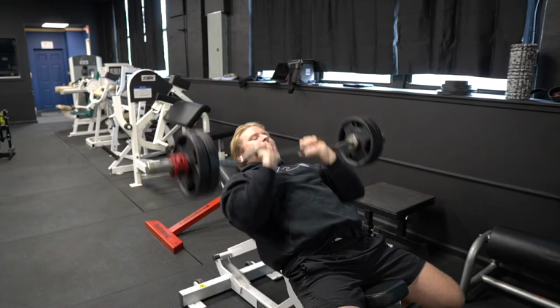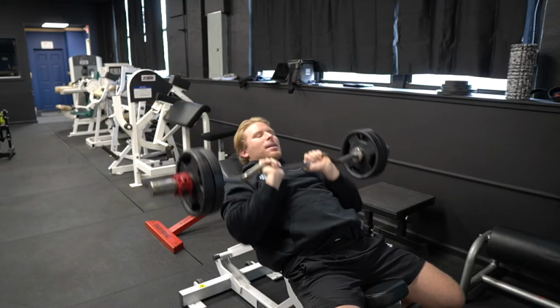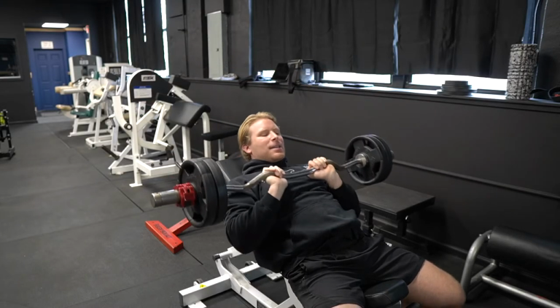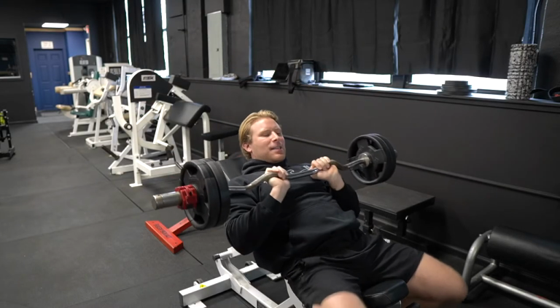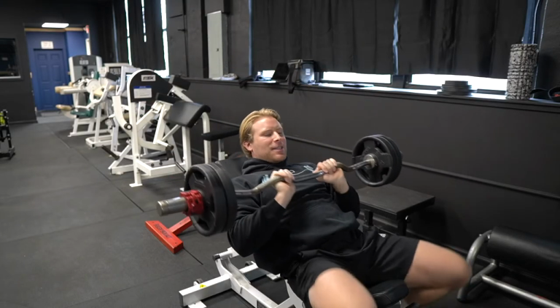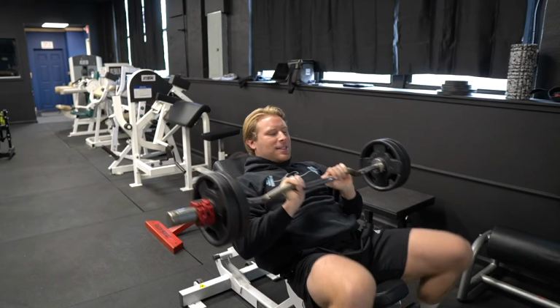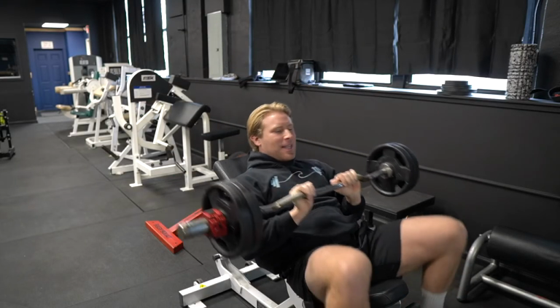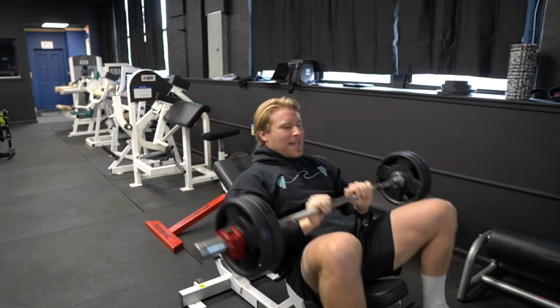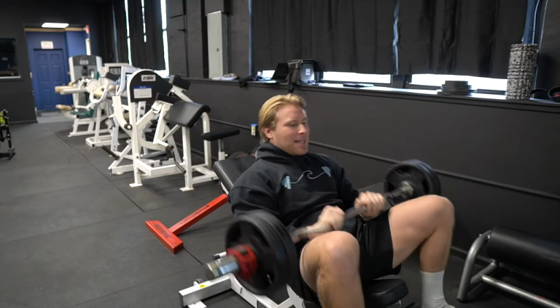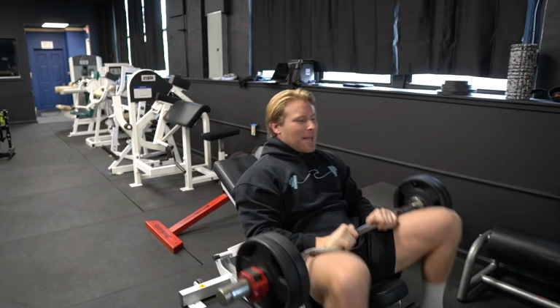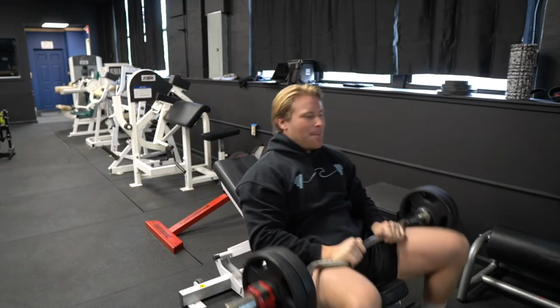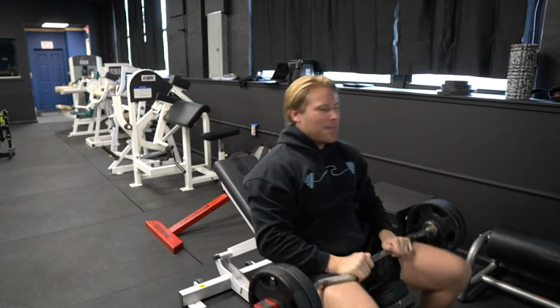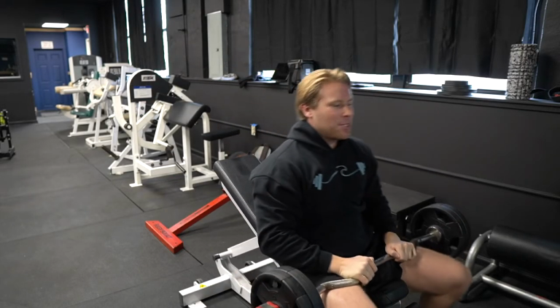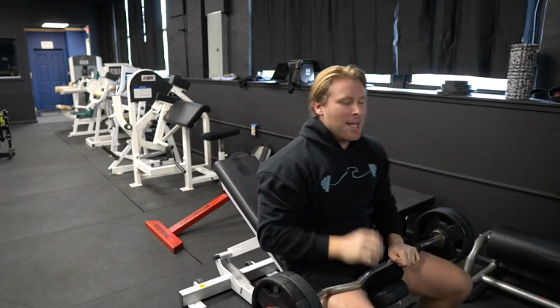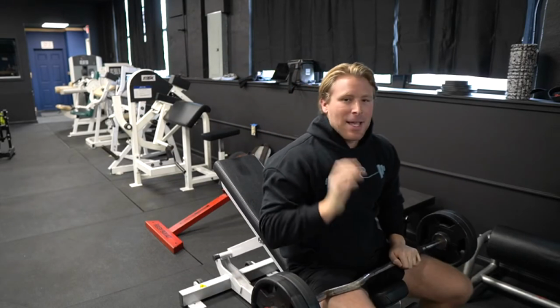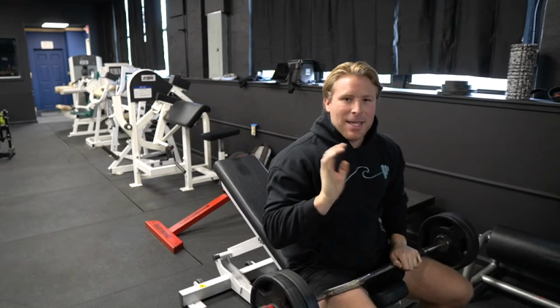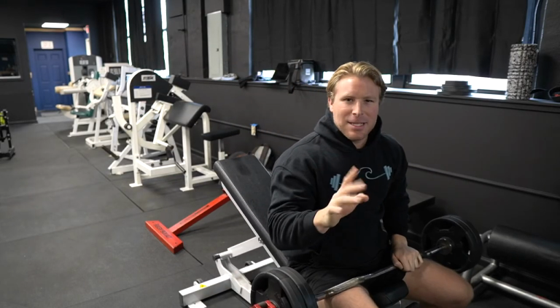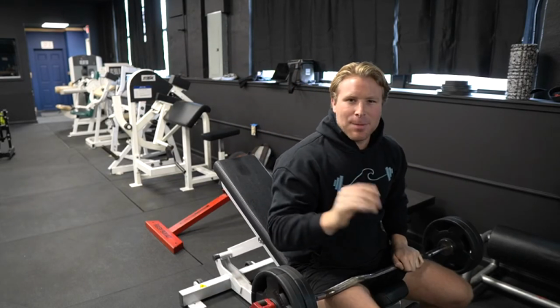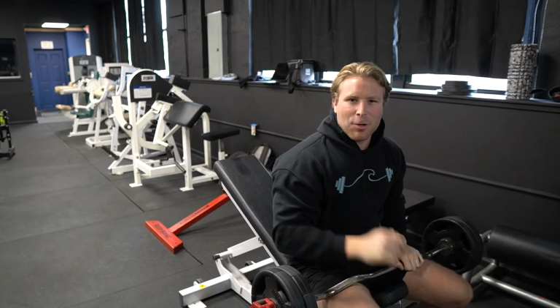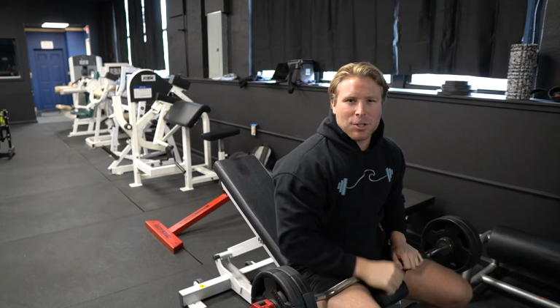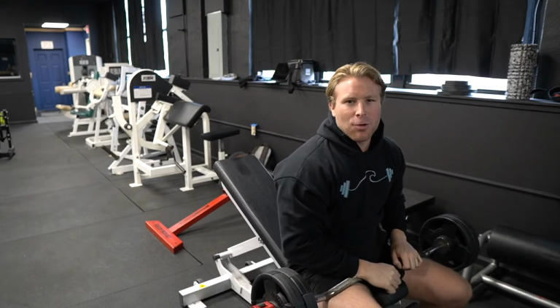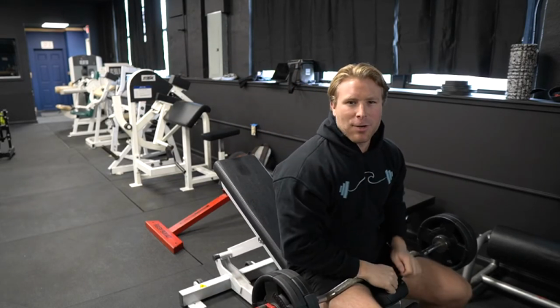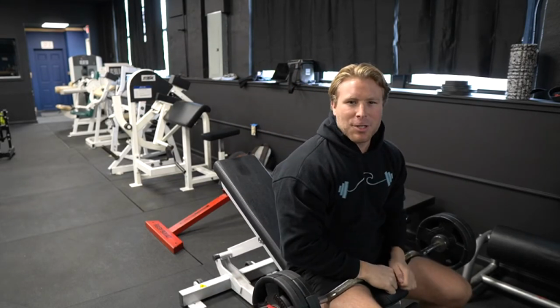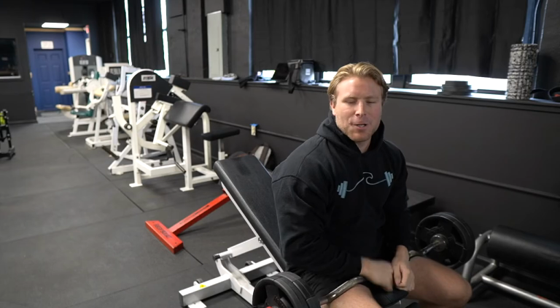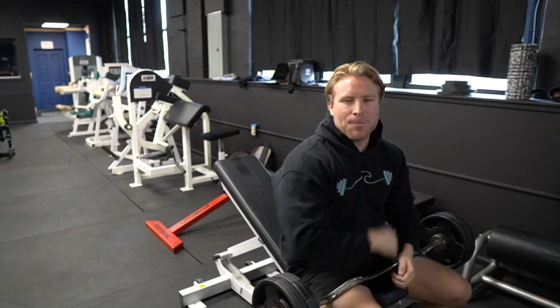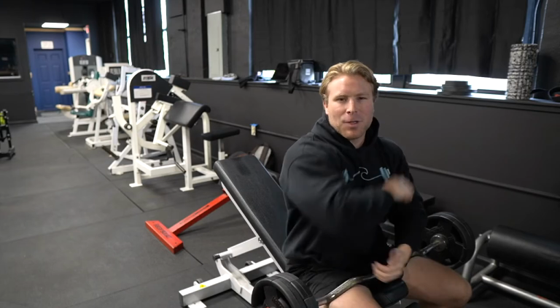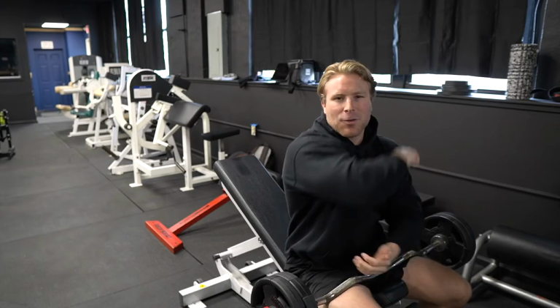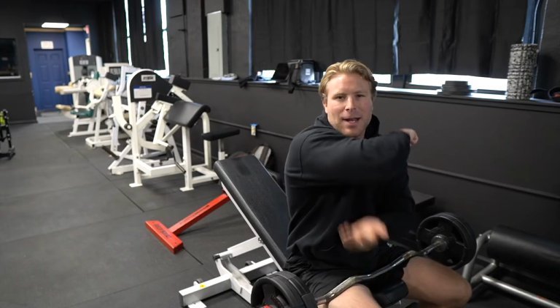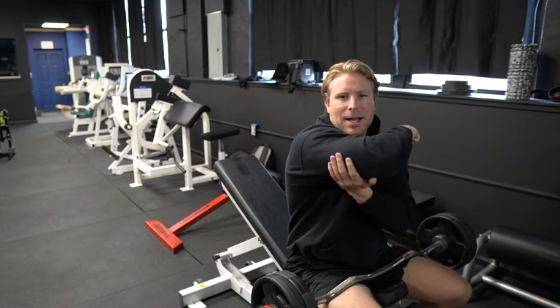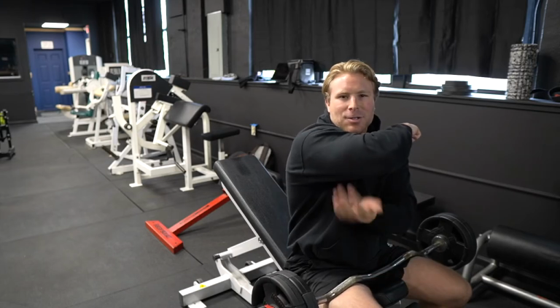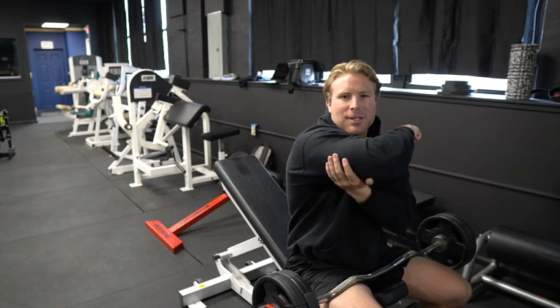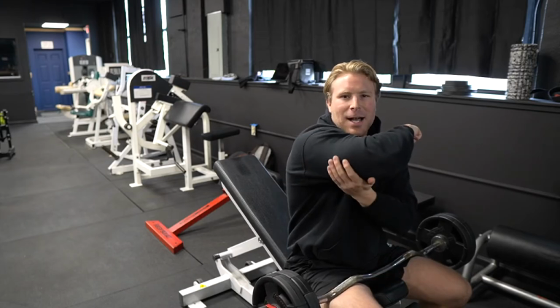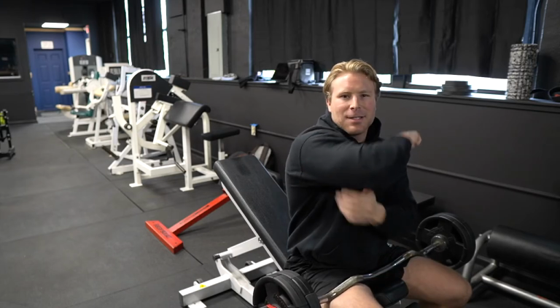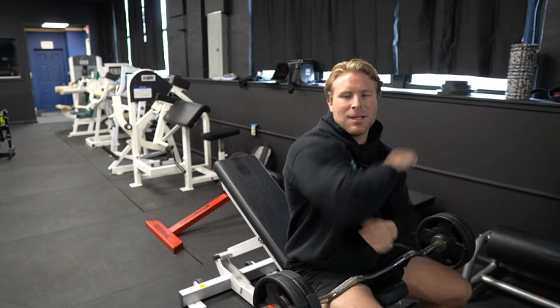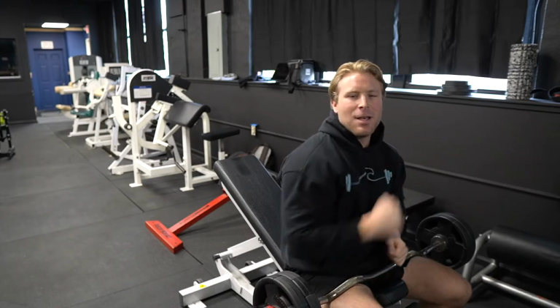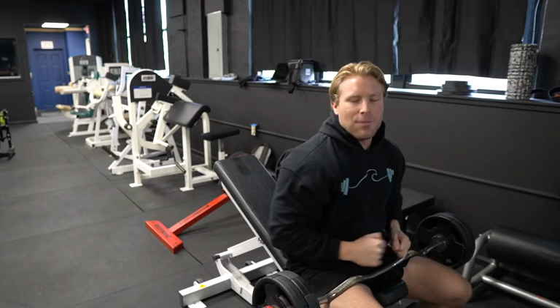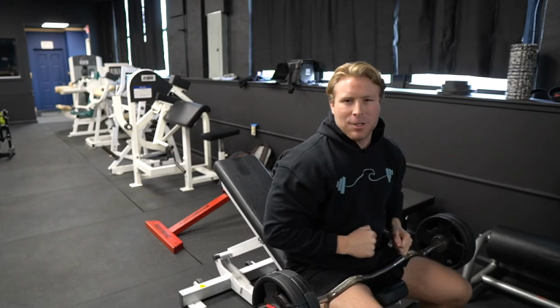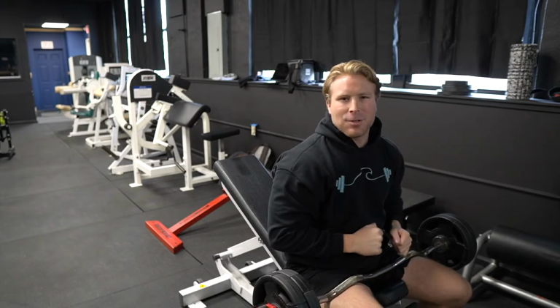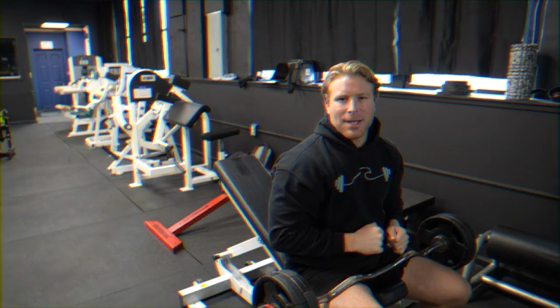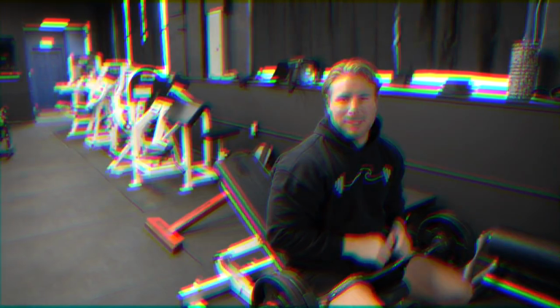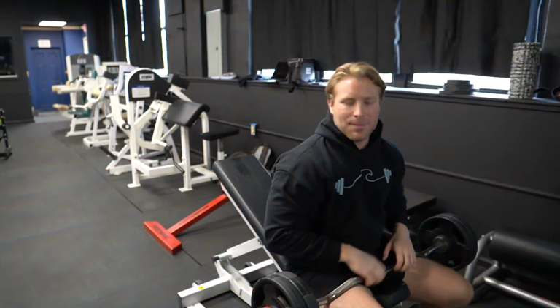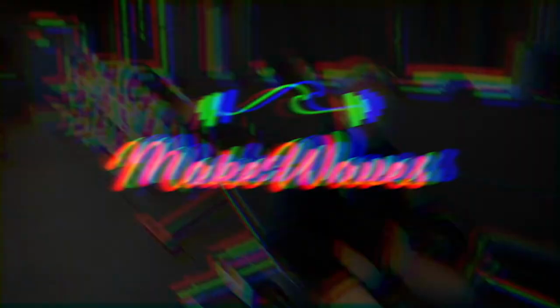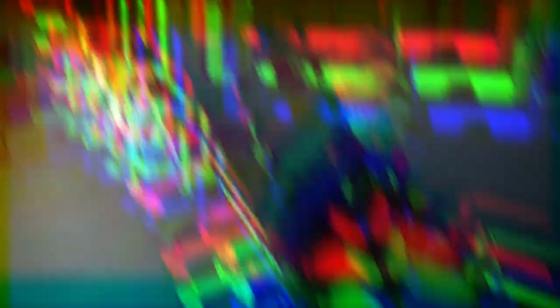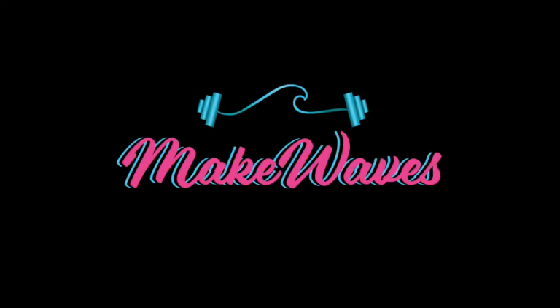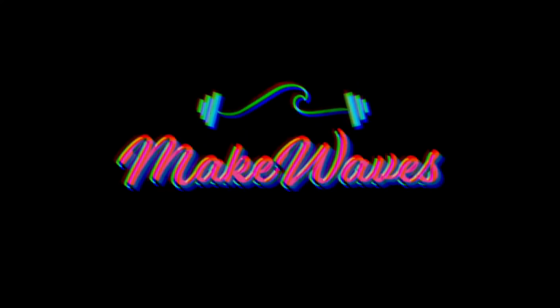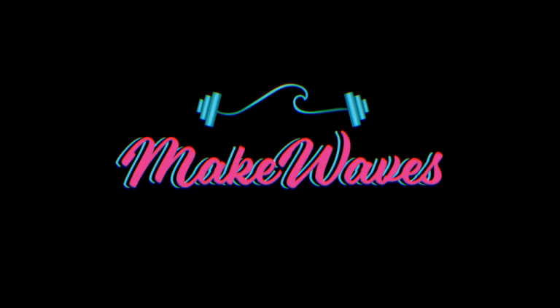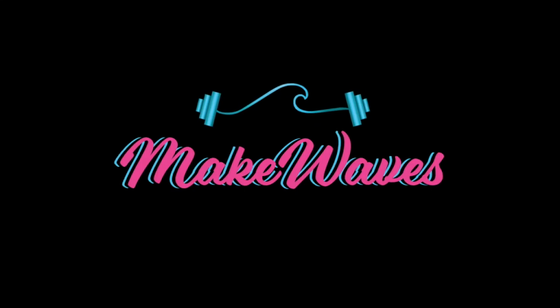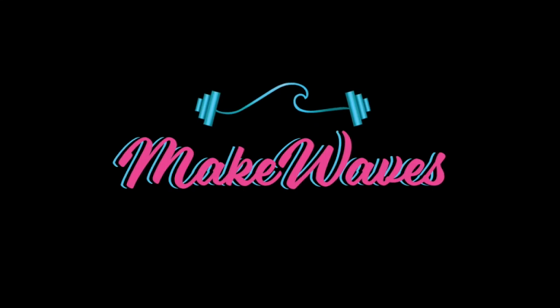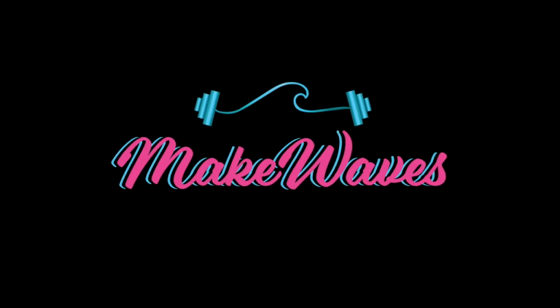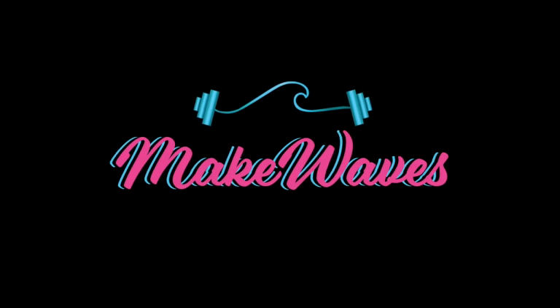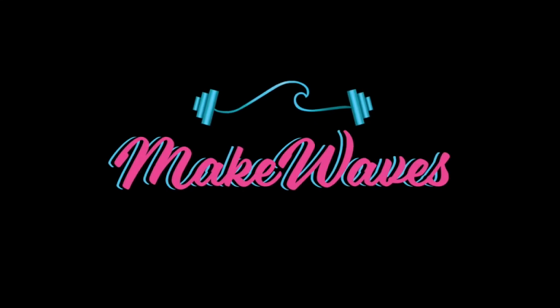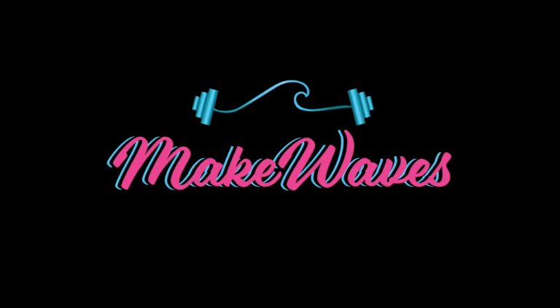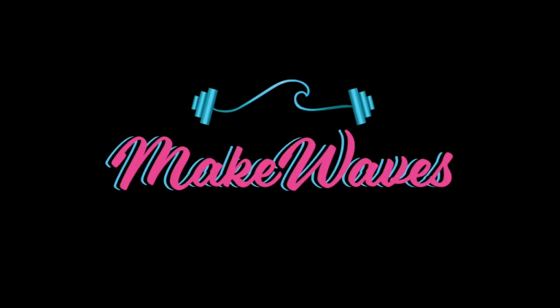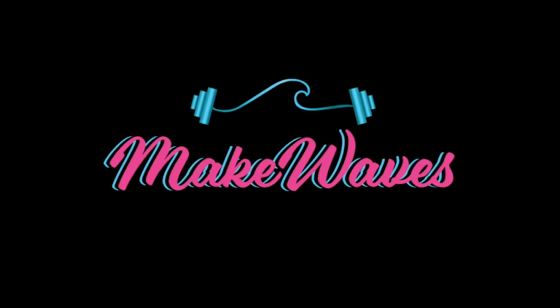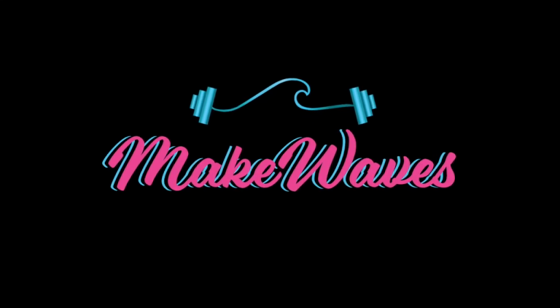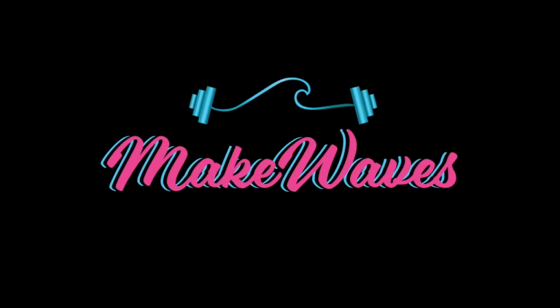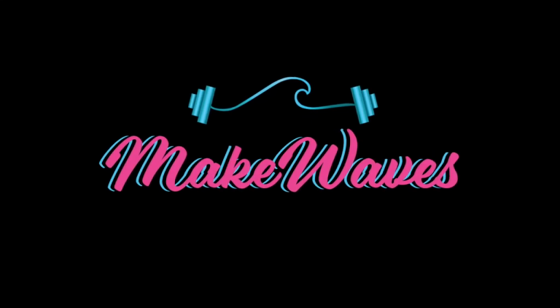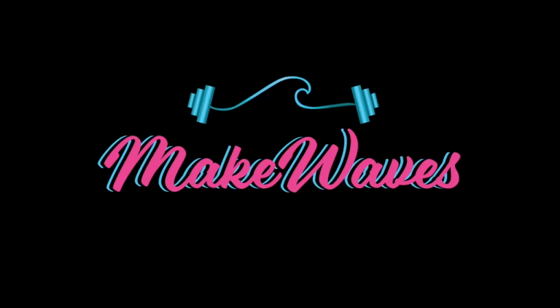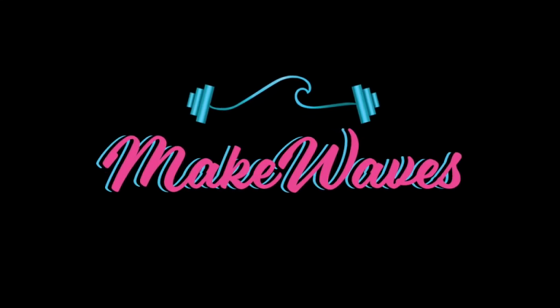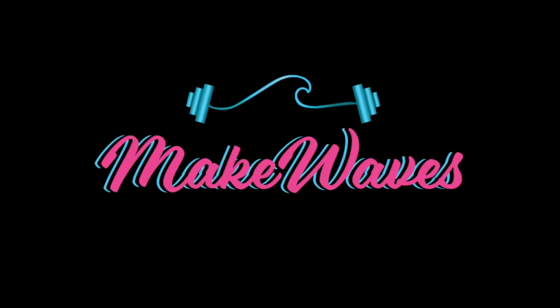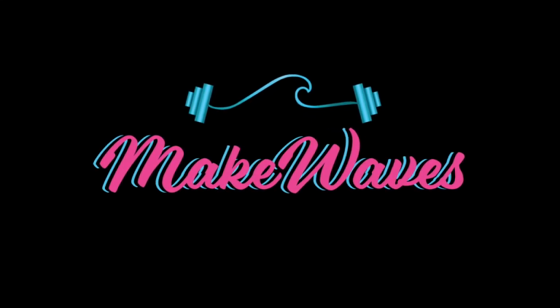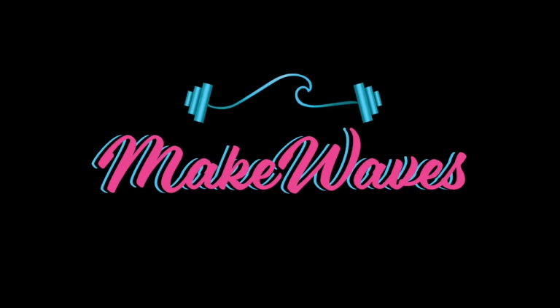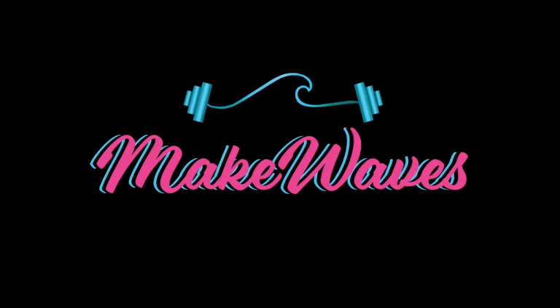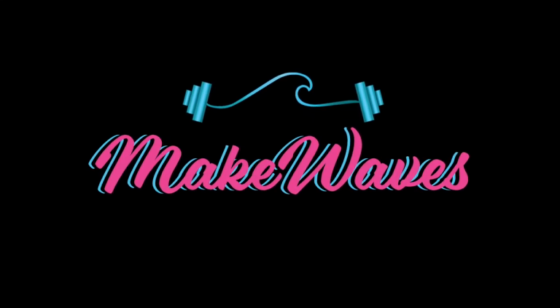Like I said, this is the incline bench EZ bar skull crusher — great exercise for the triceps.